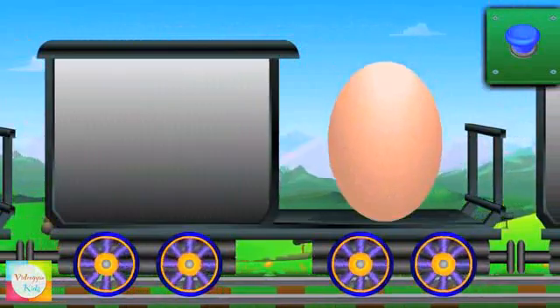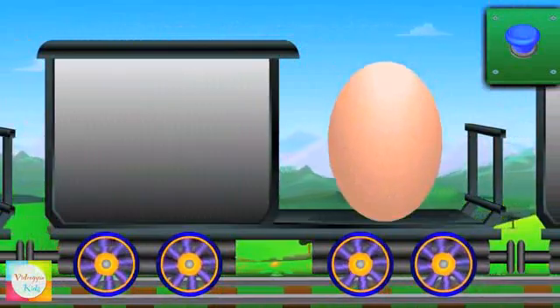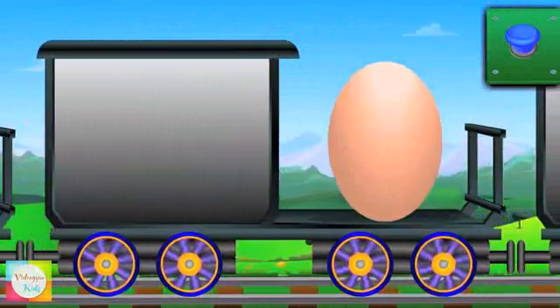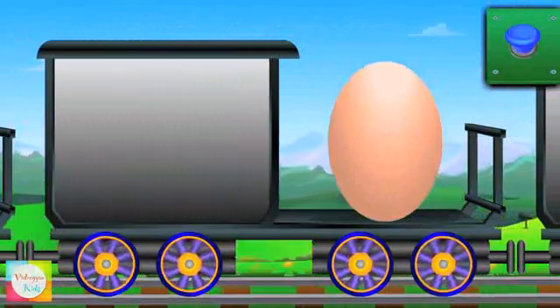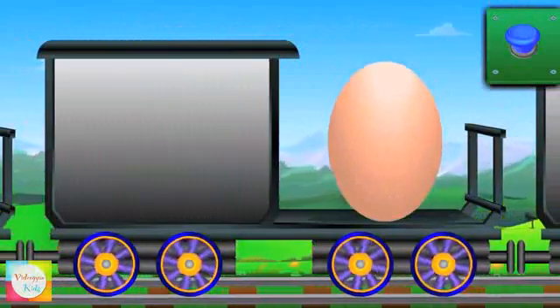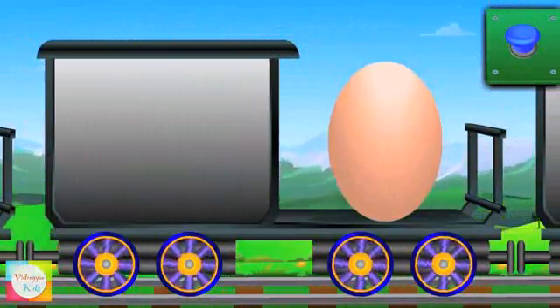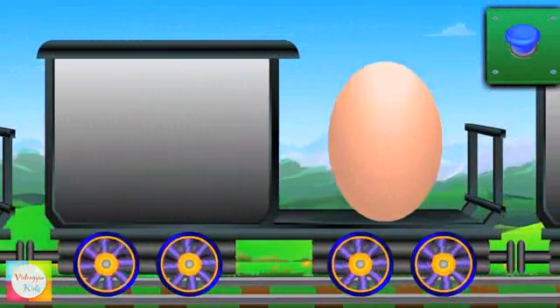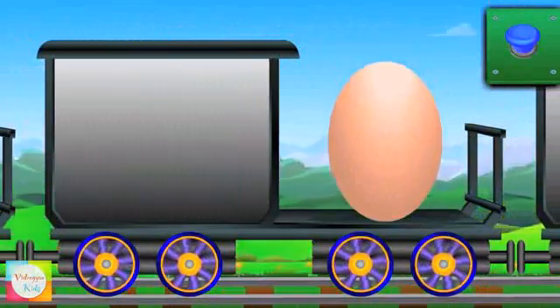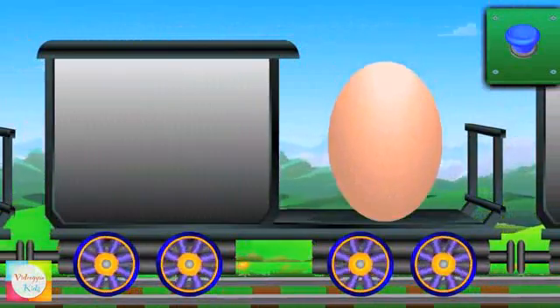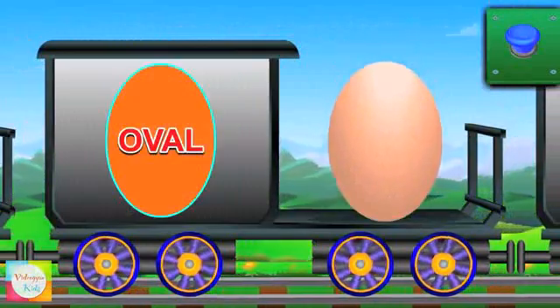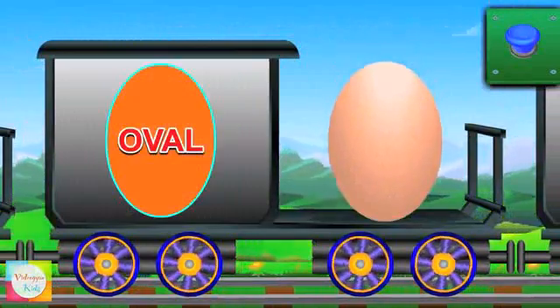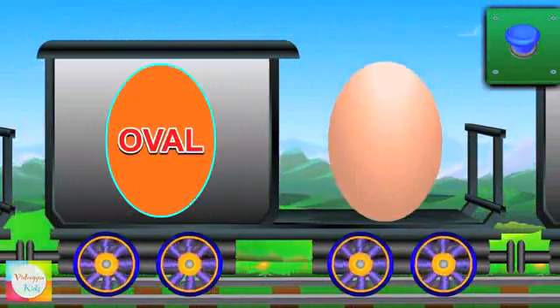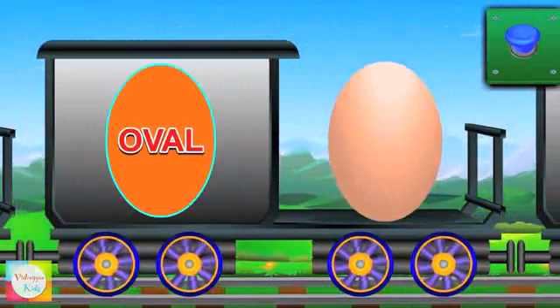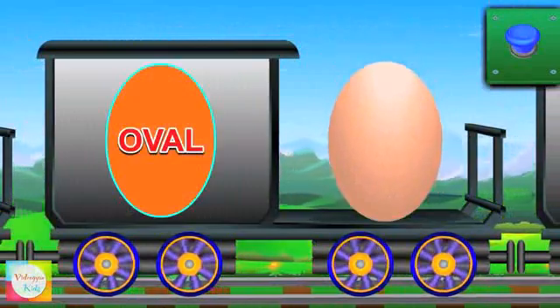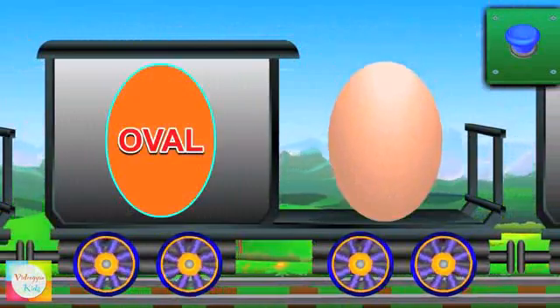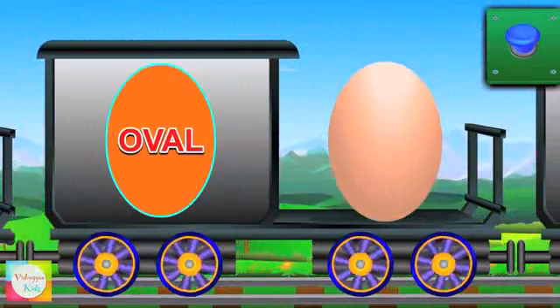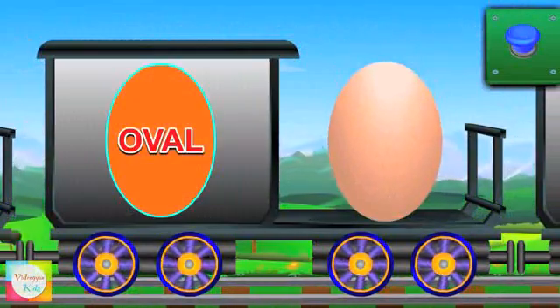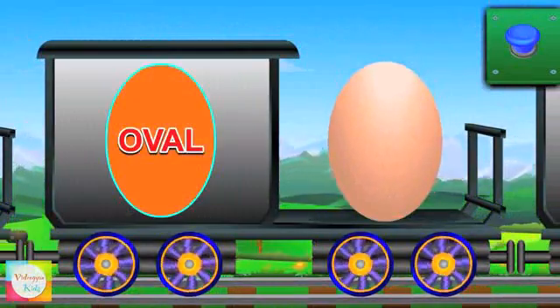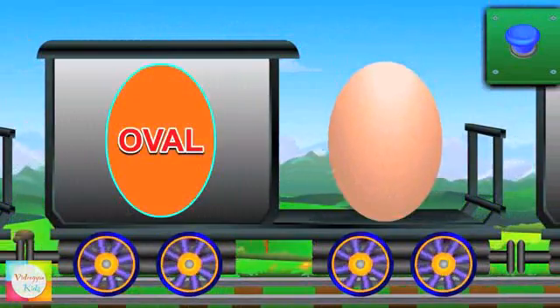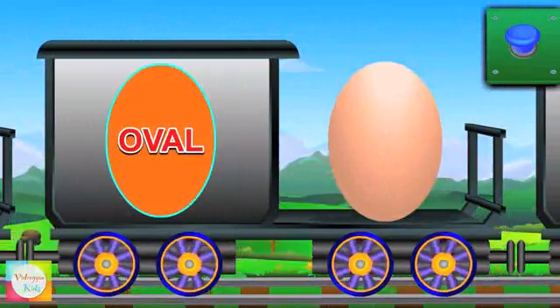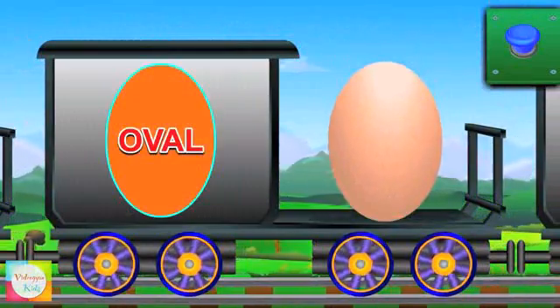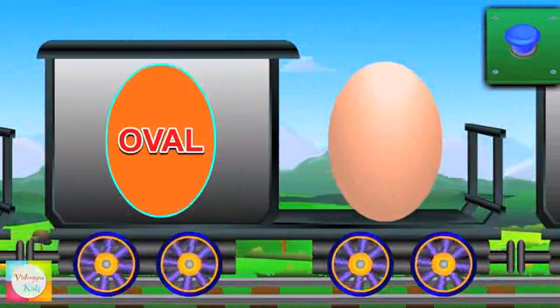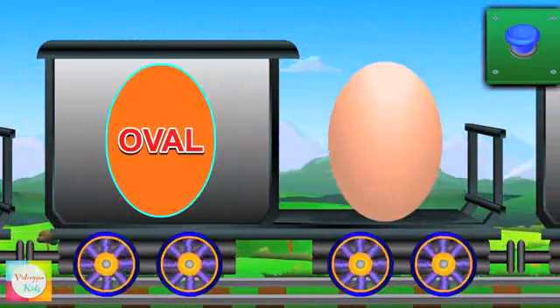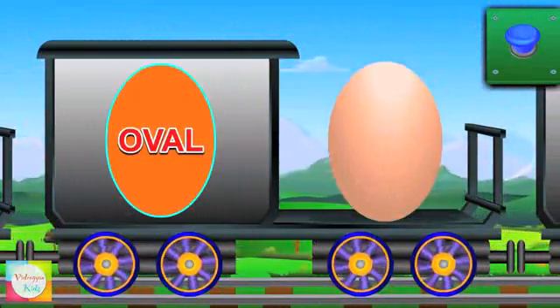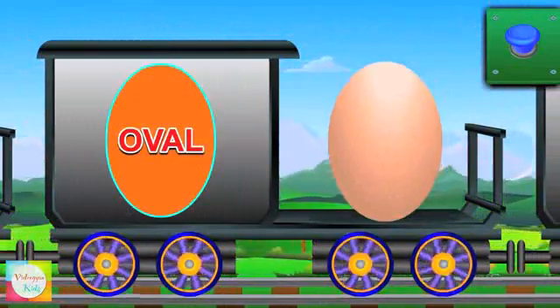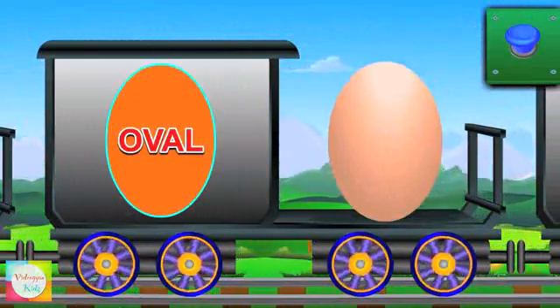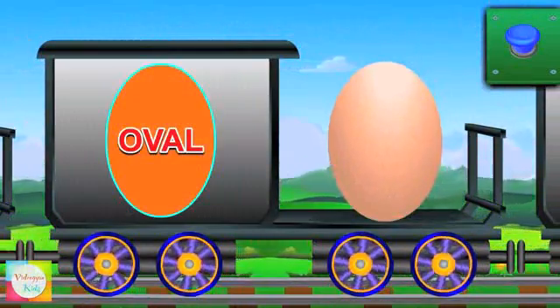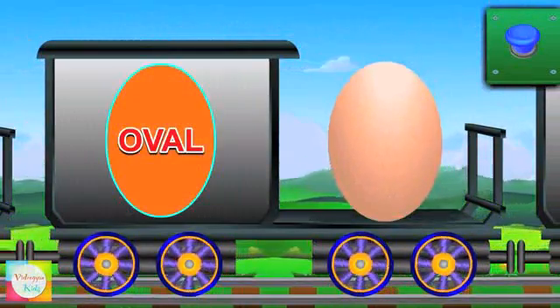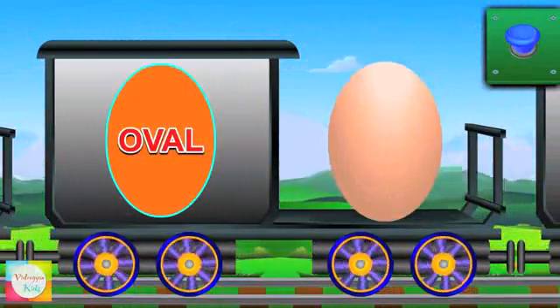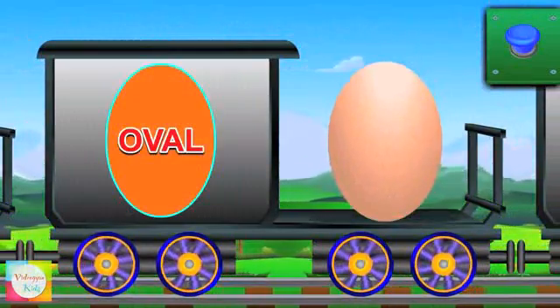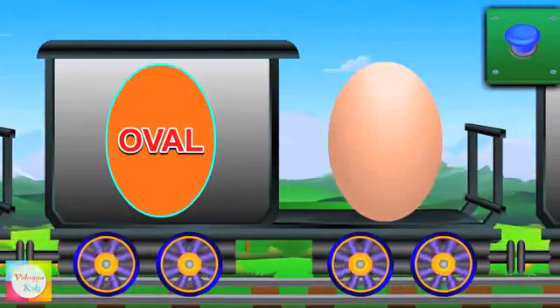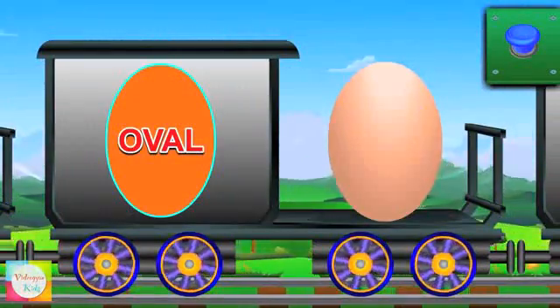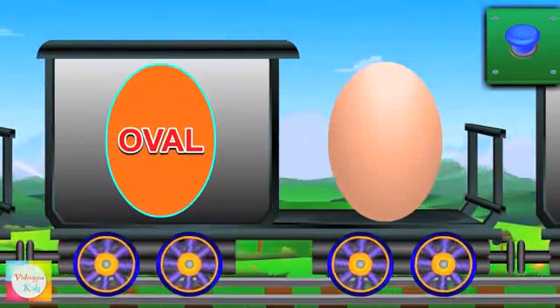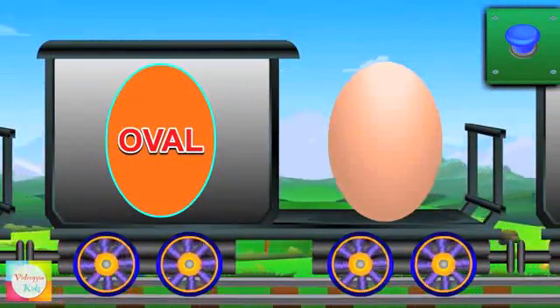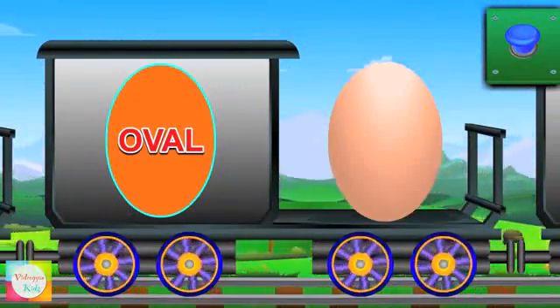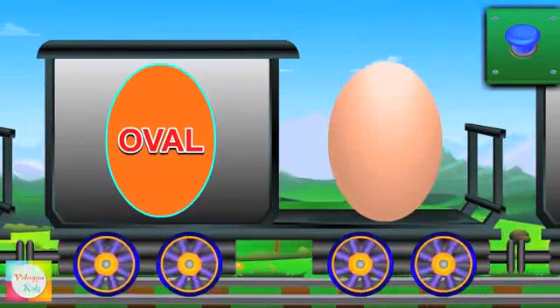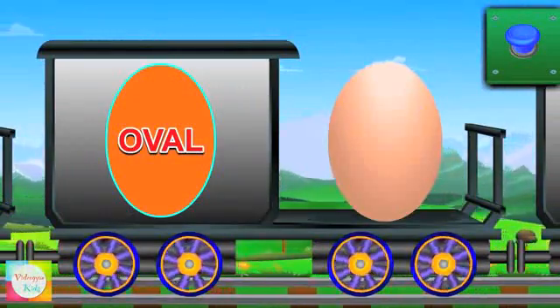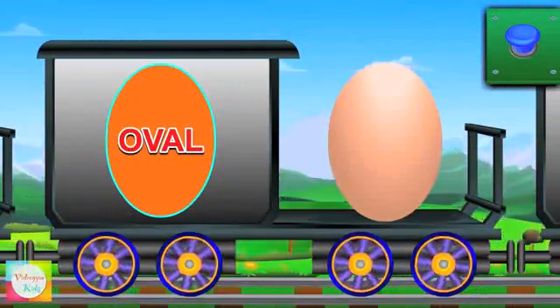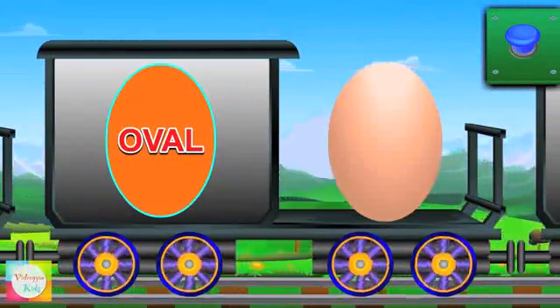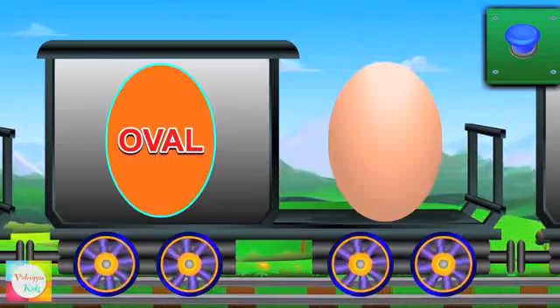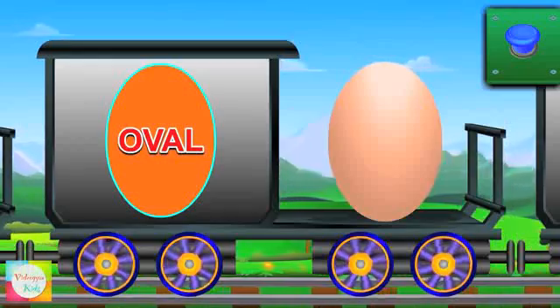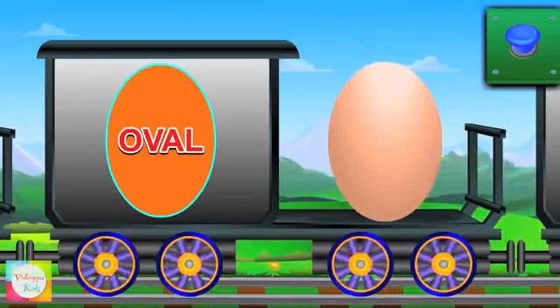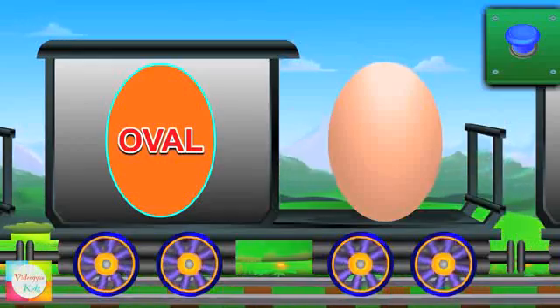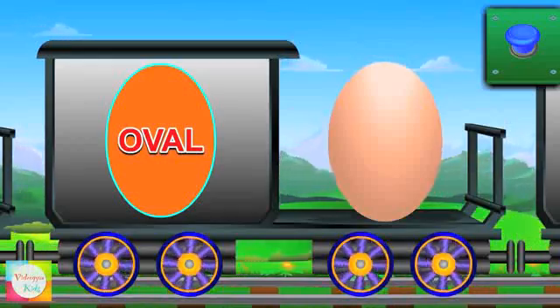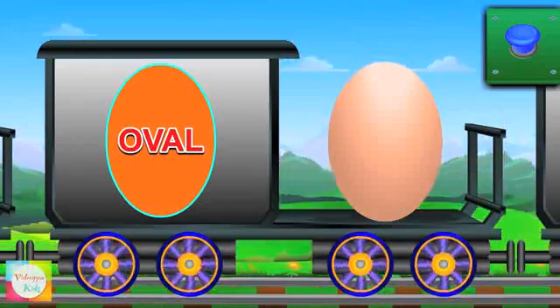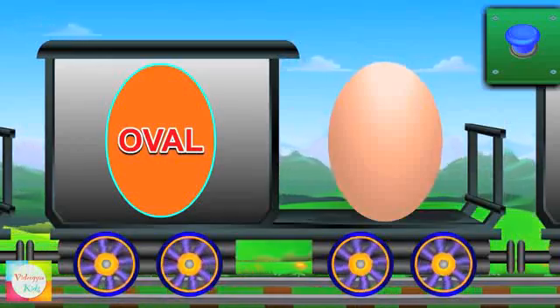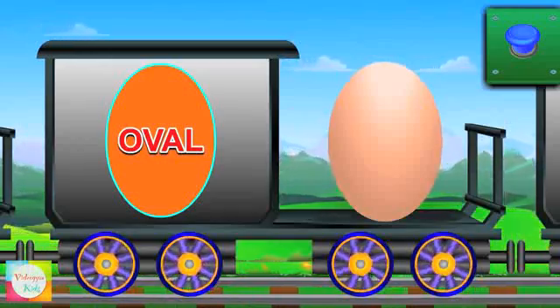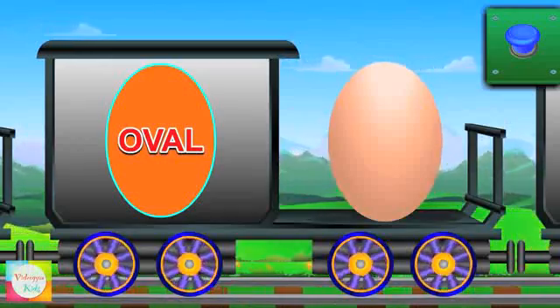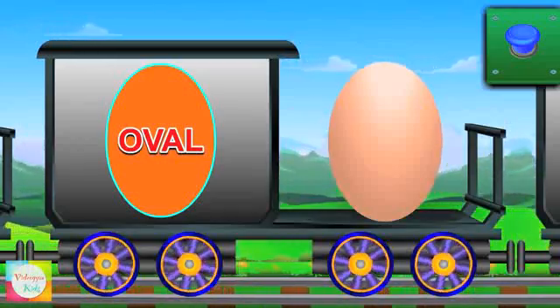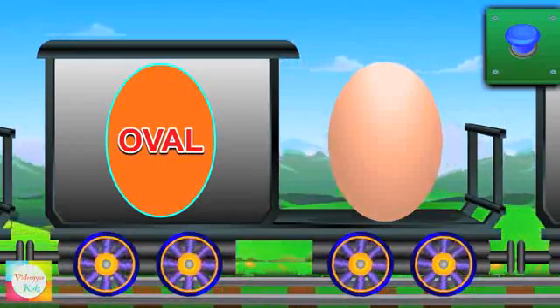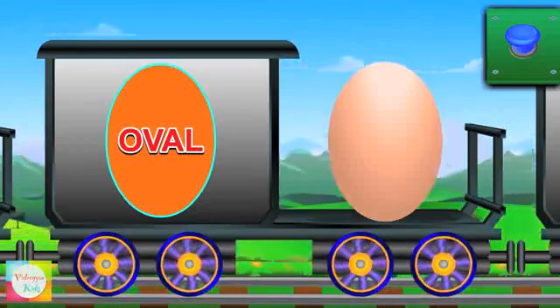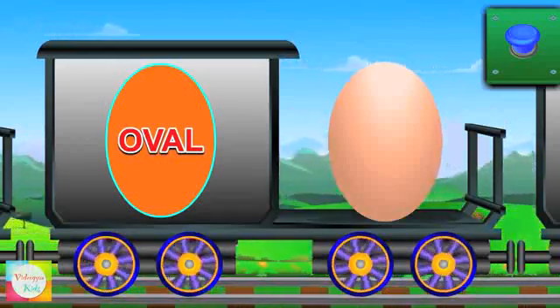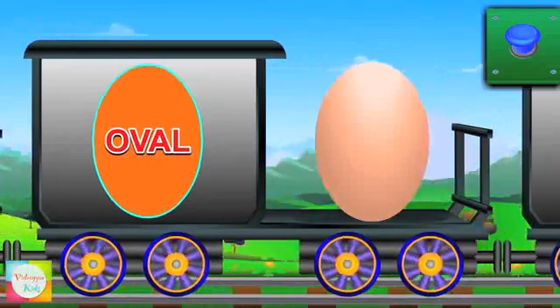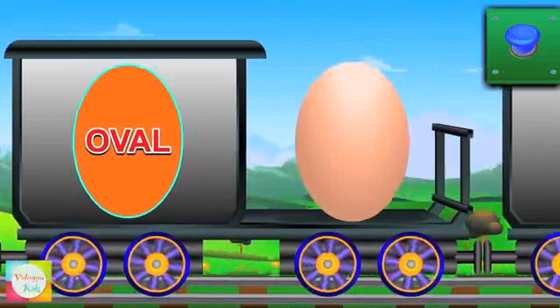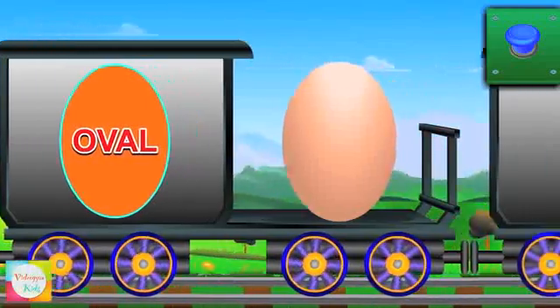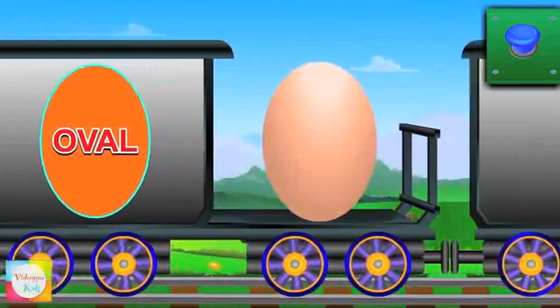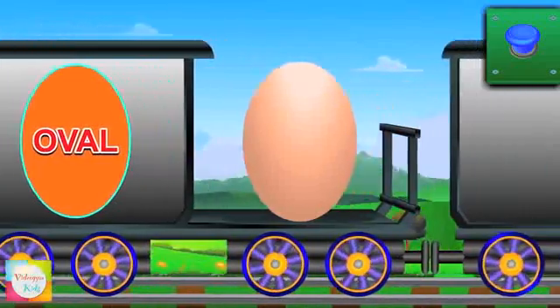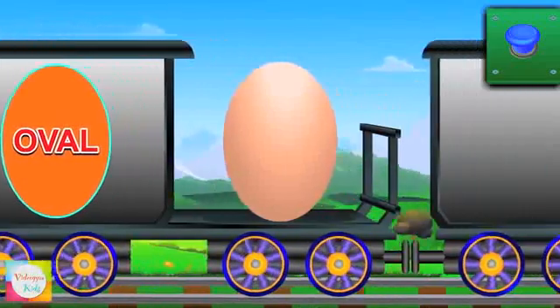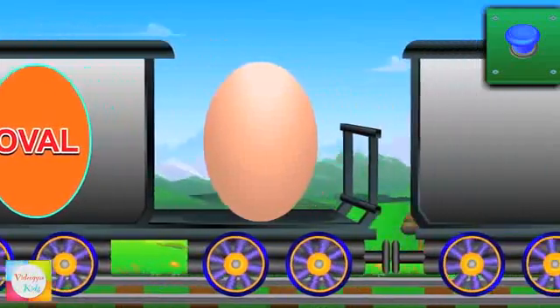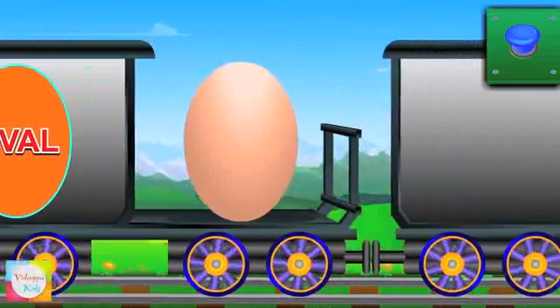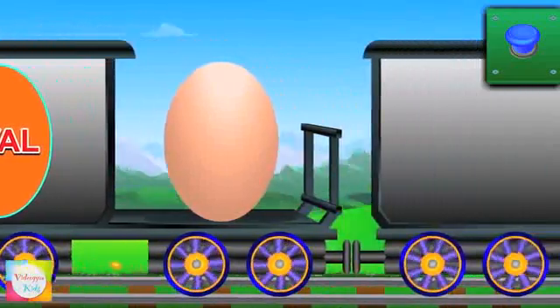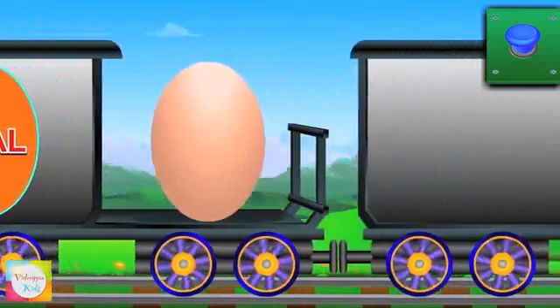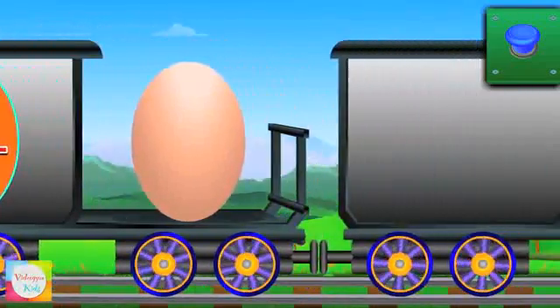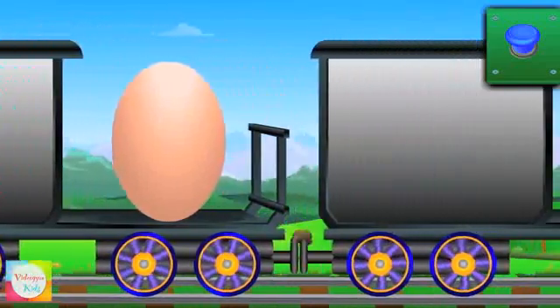Now it's turn of an oval. It has a slightly stretched outline. An egg is oval in shape.